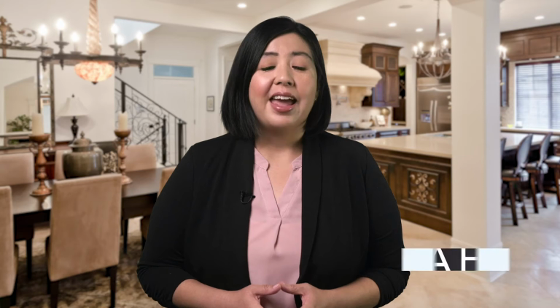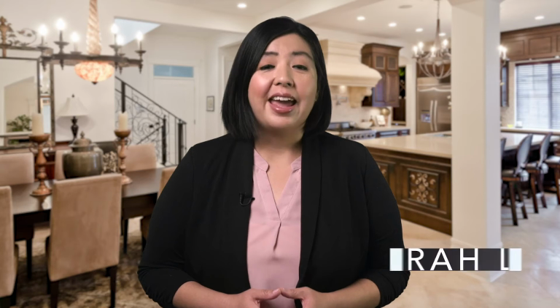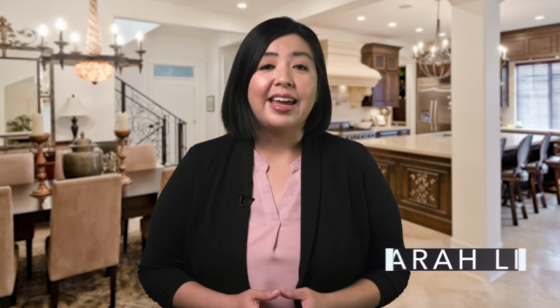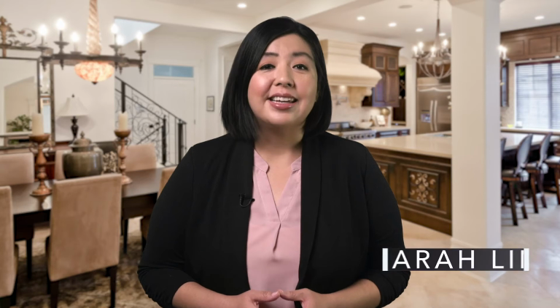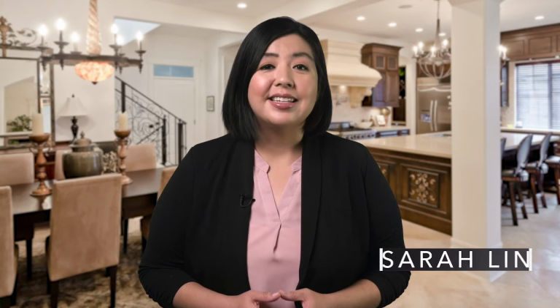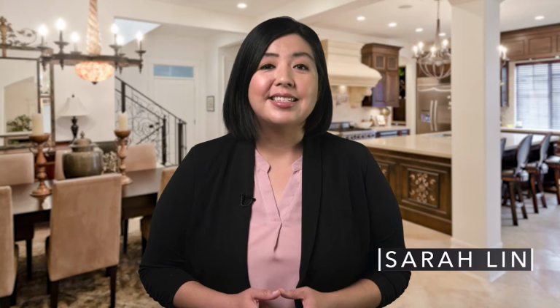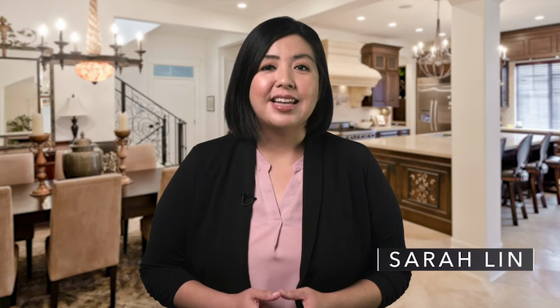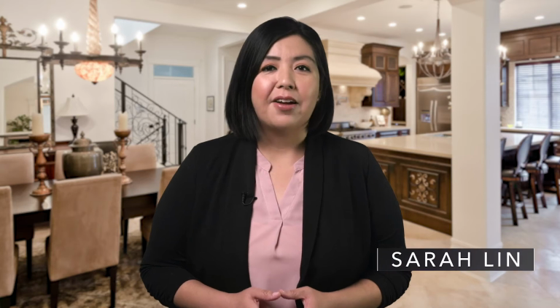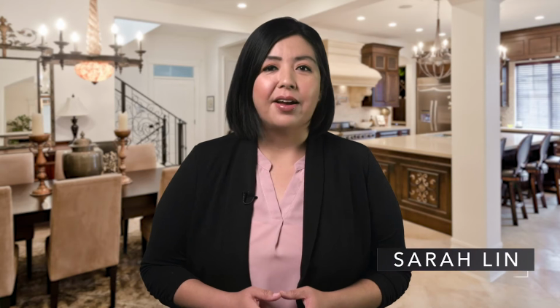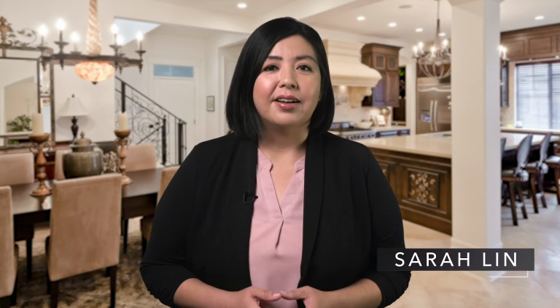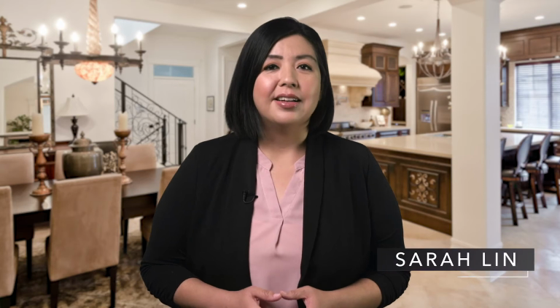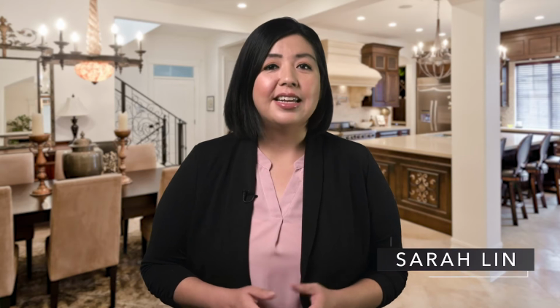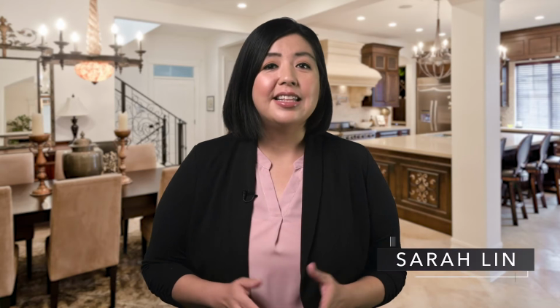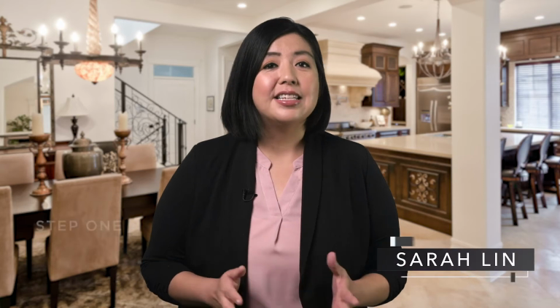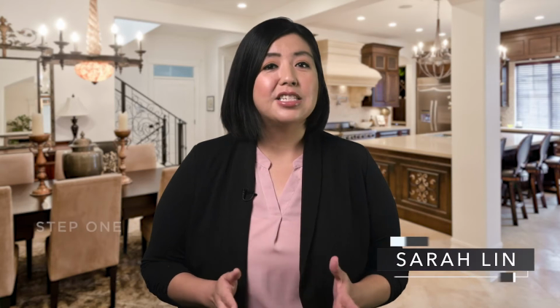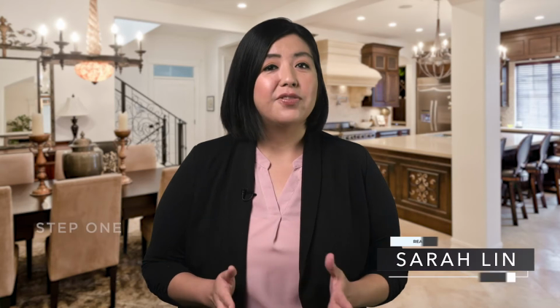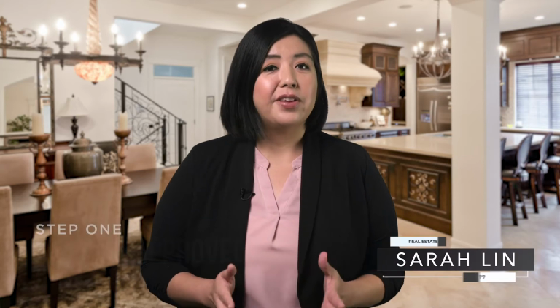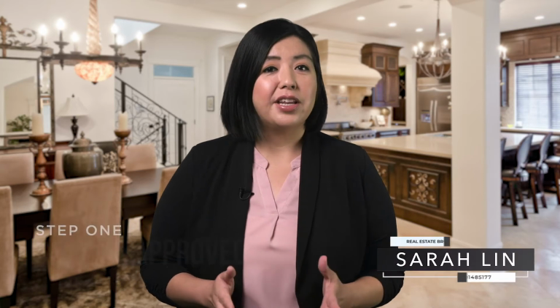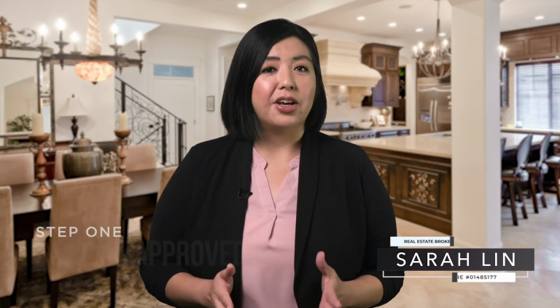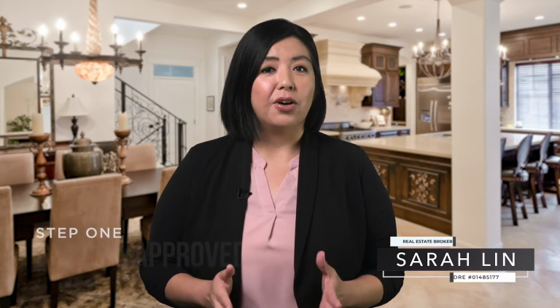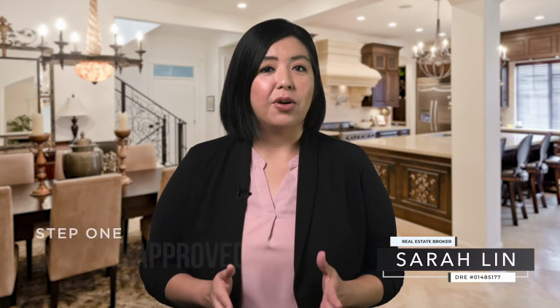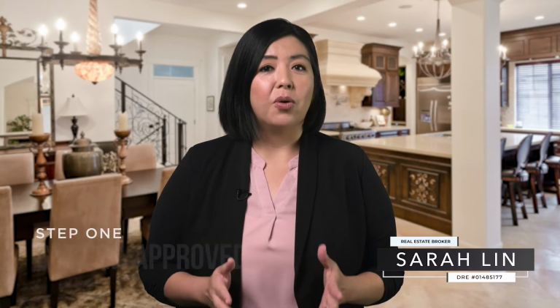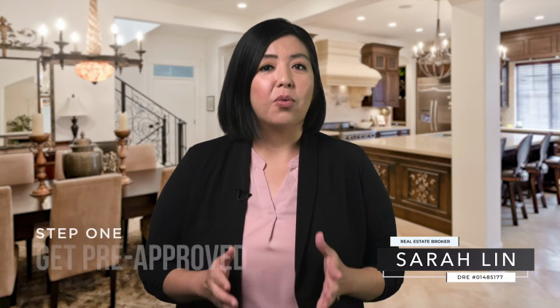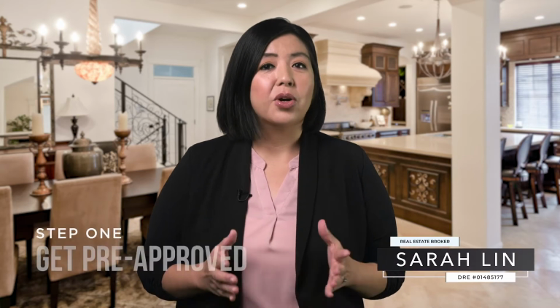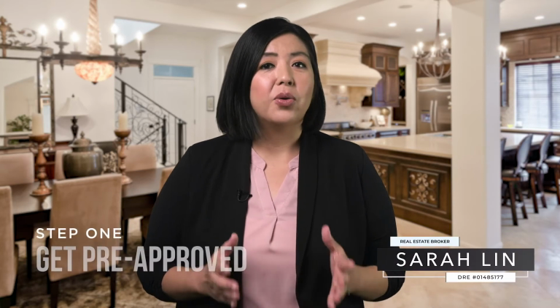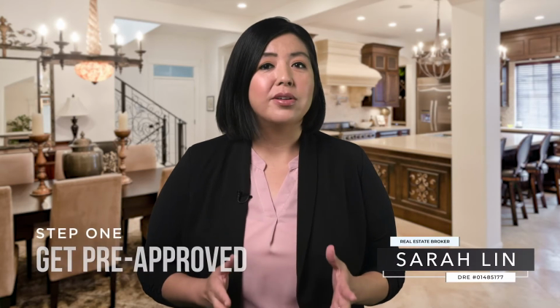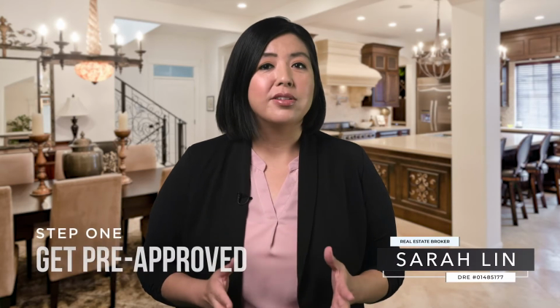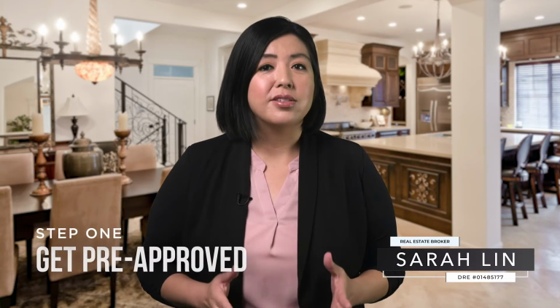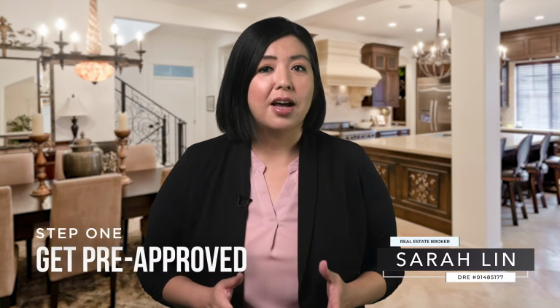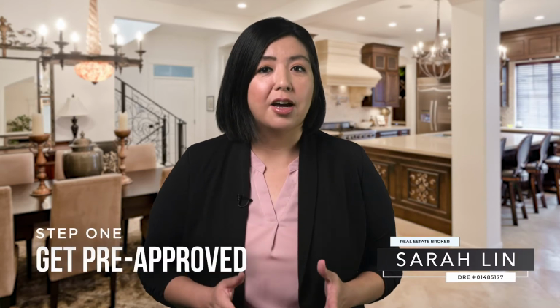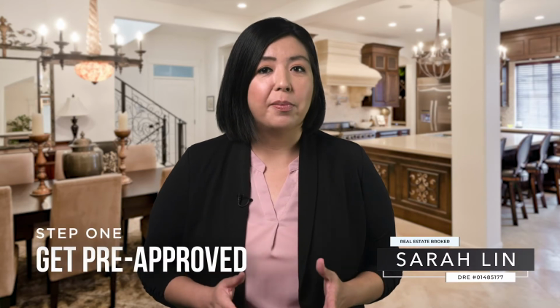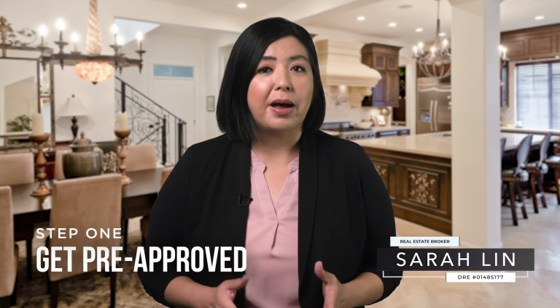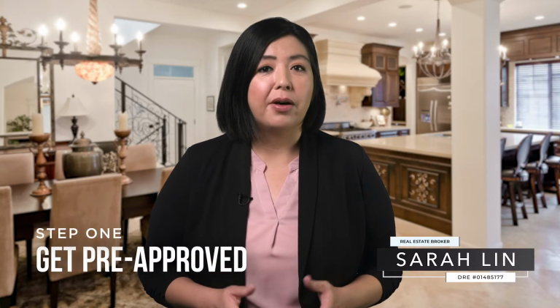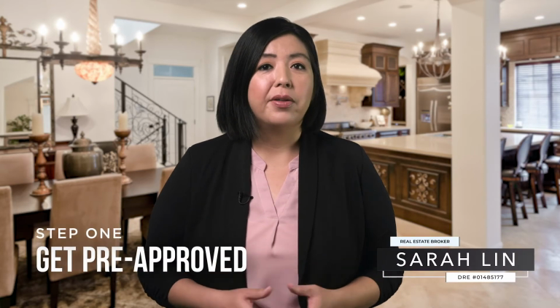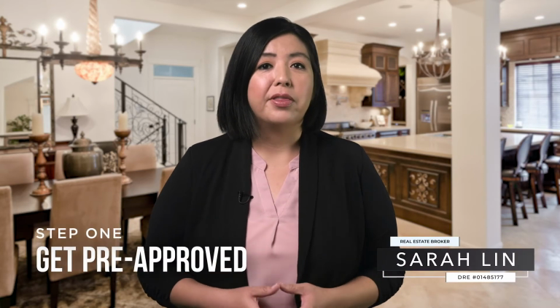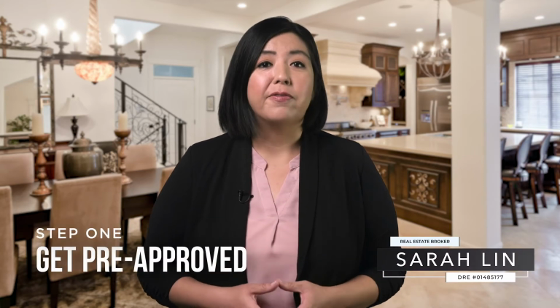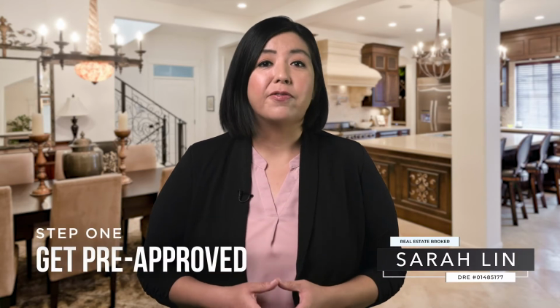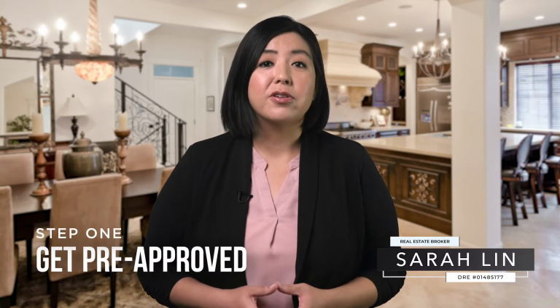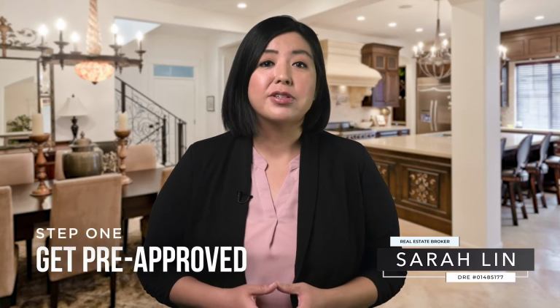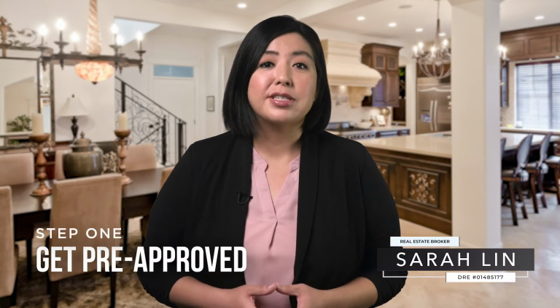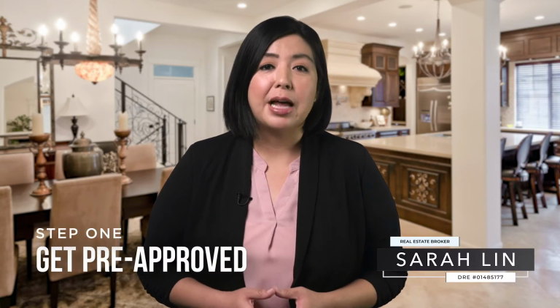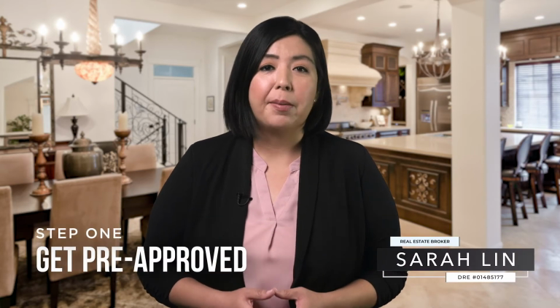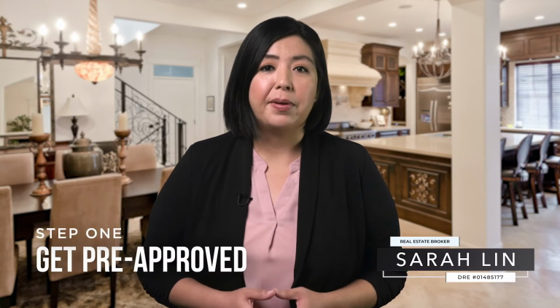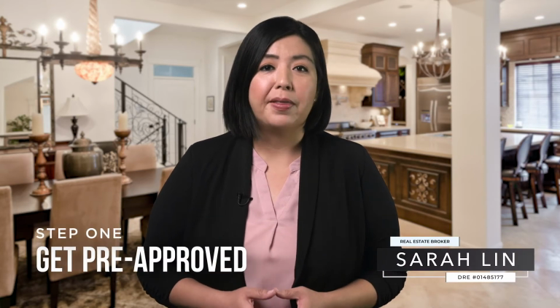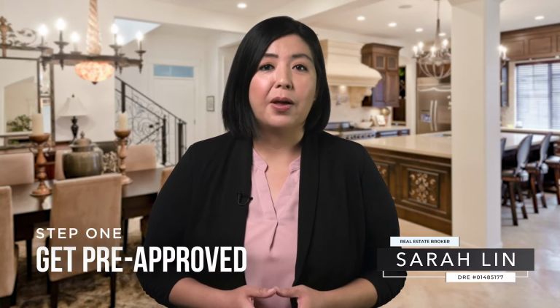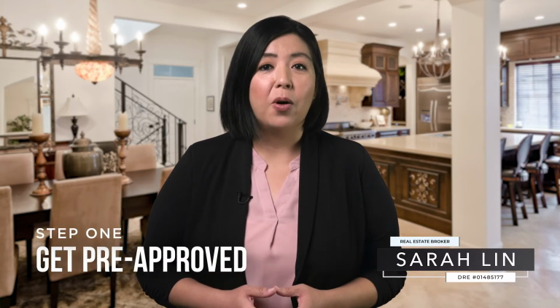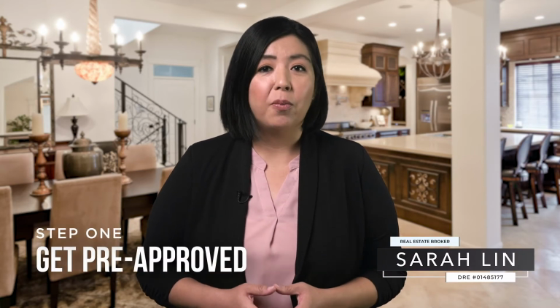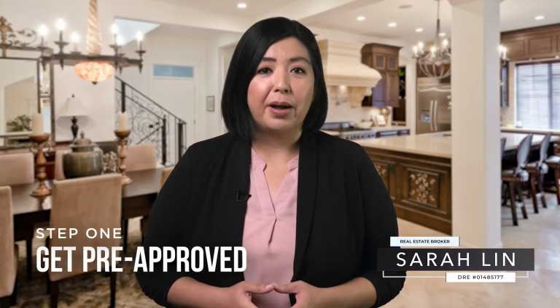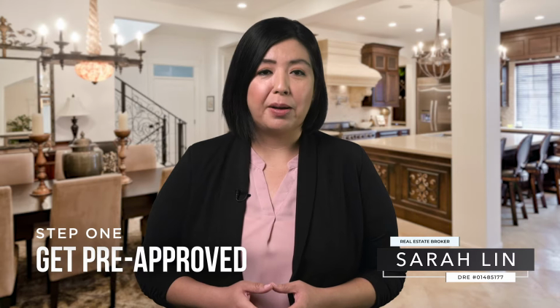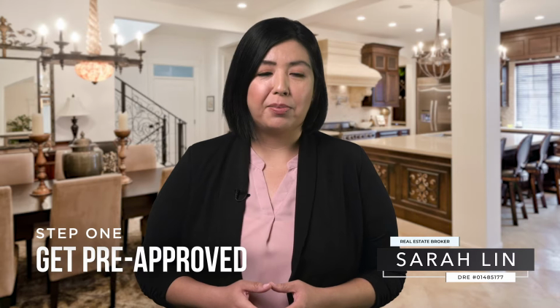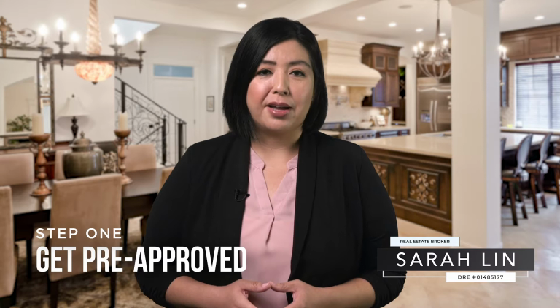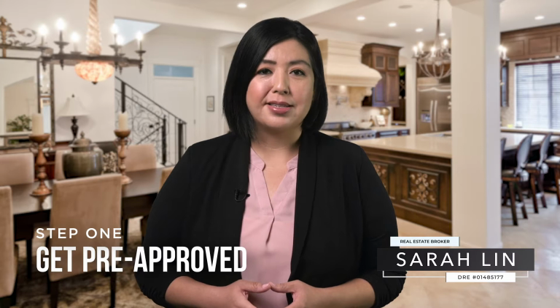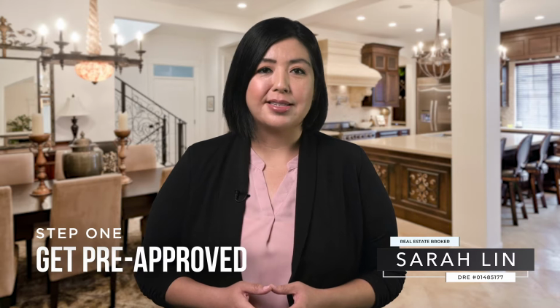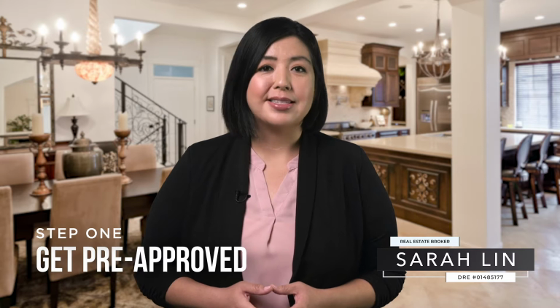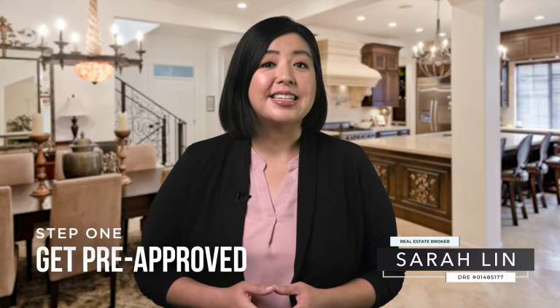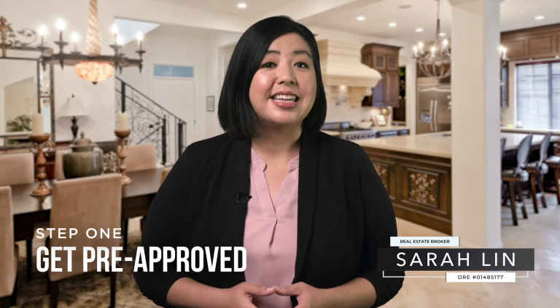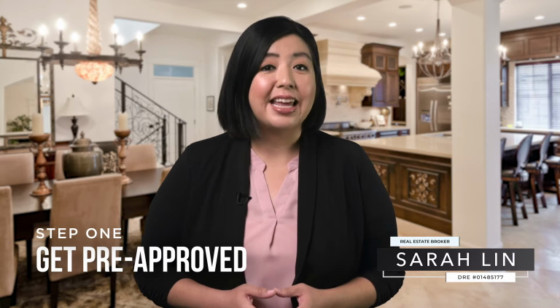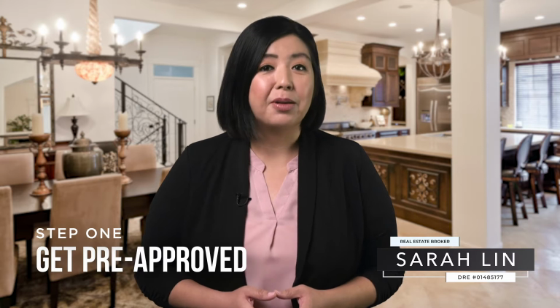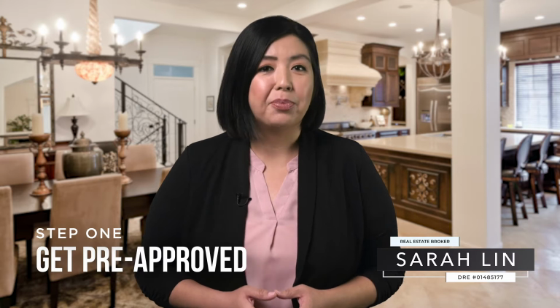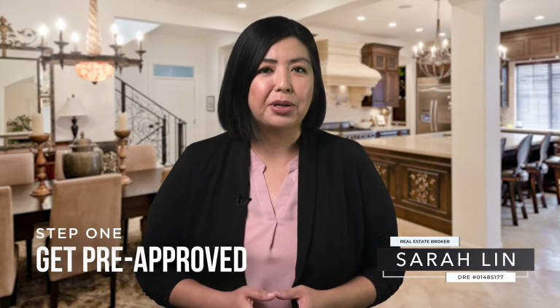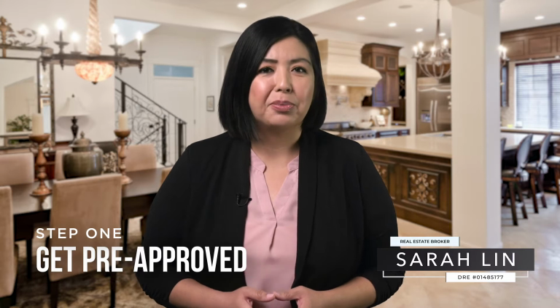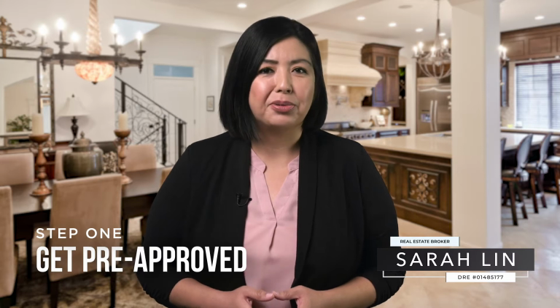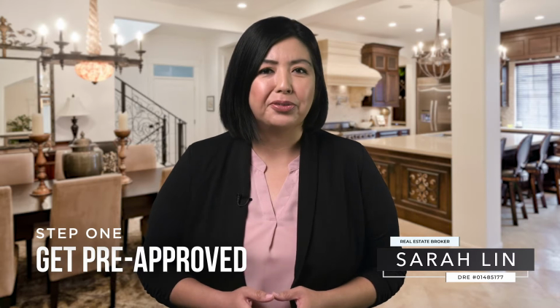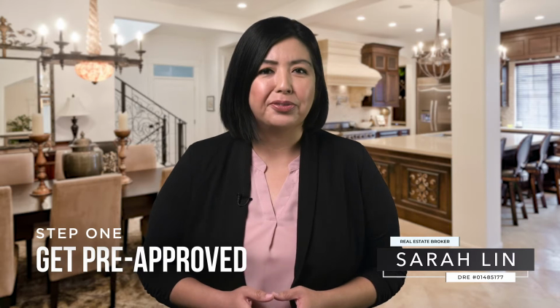Hey, it's Sarah. In this video, we're going to talk about the first step in the home buying process: getting pre-approved.